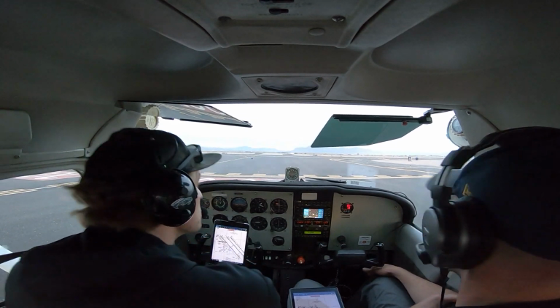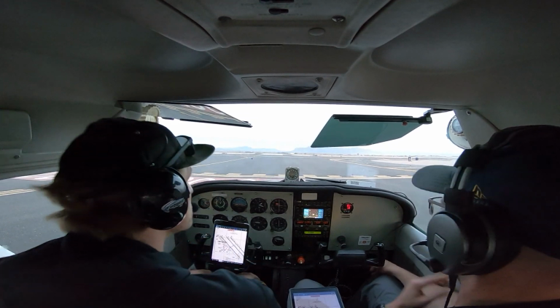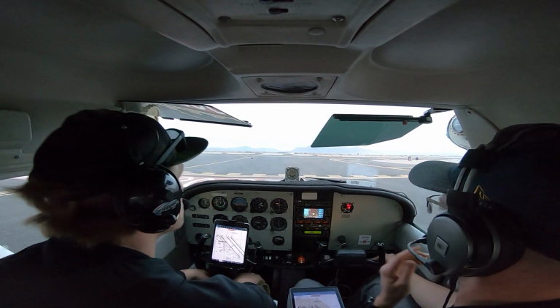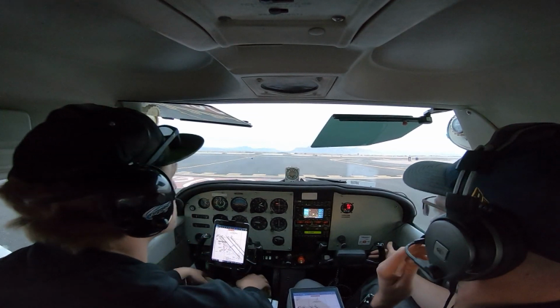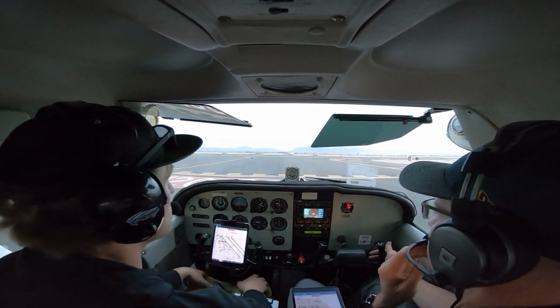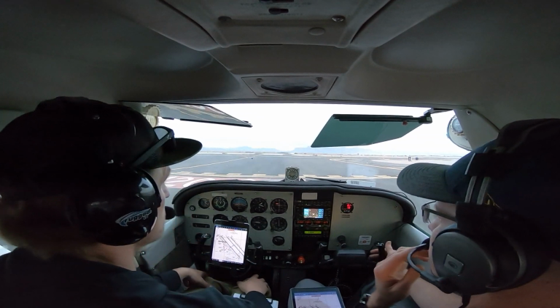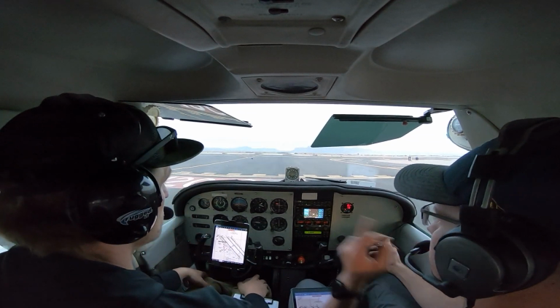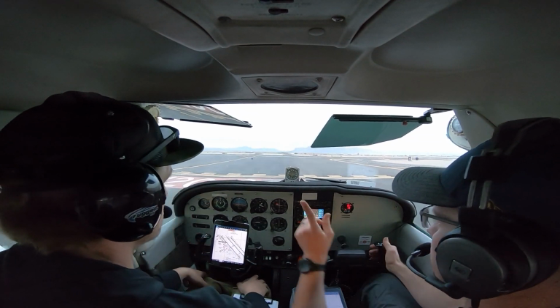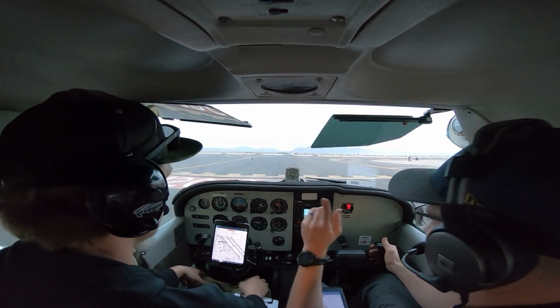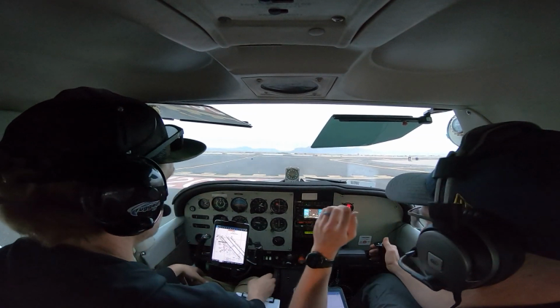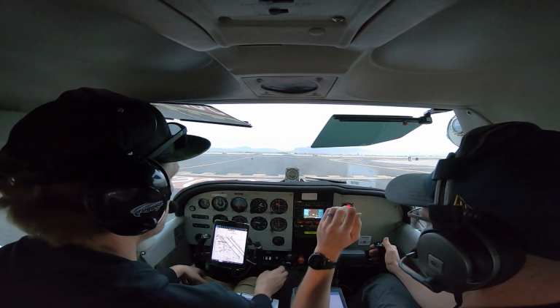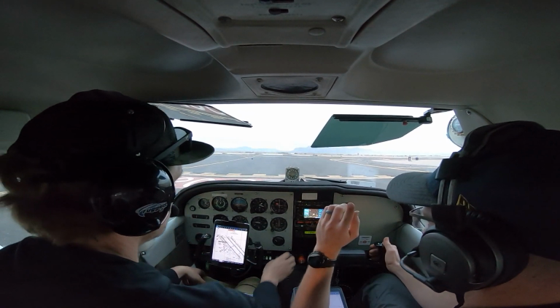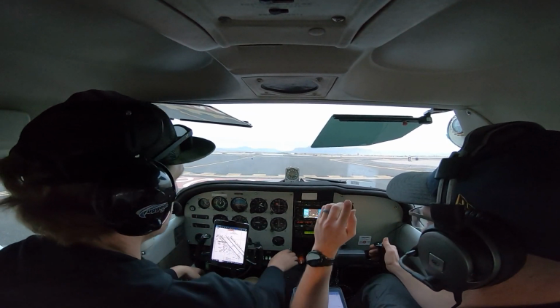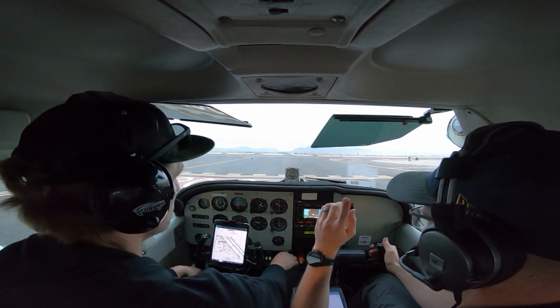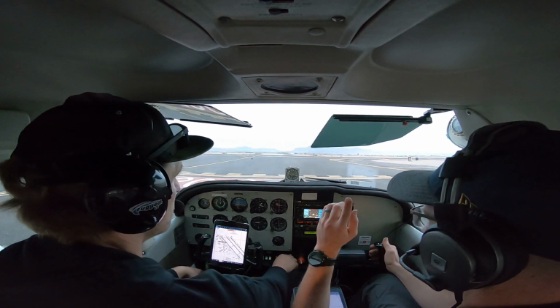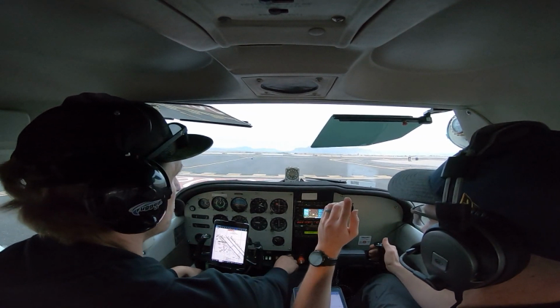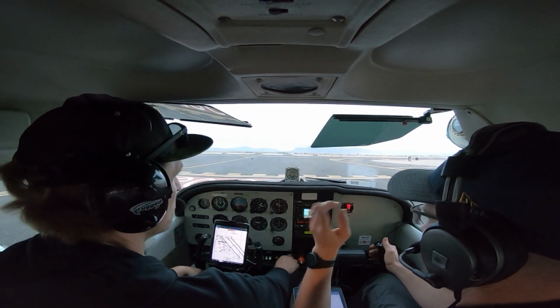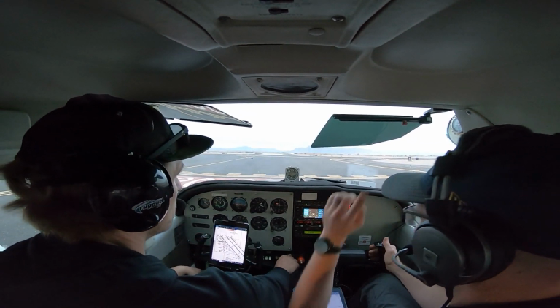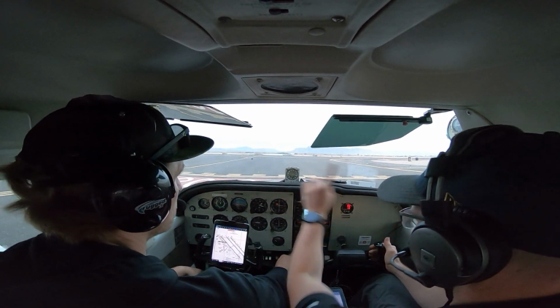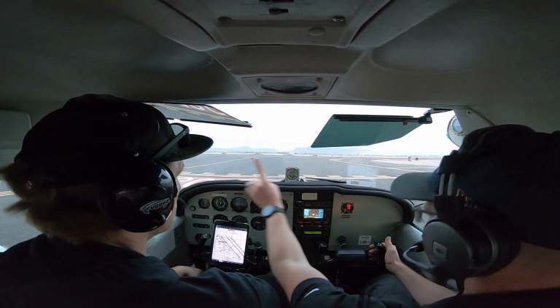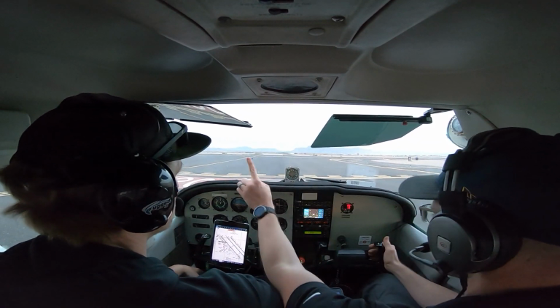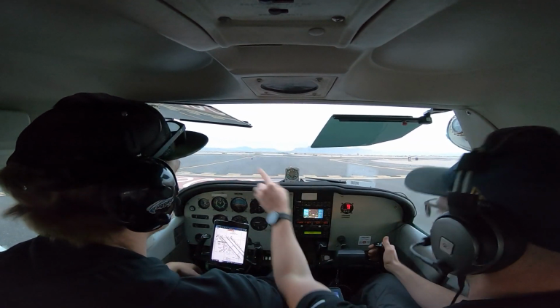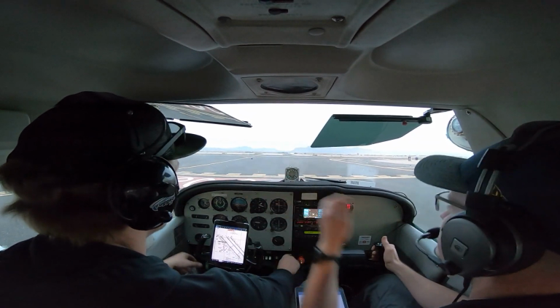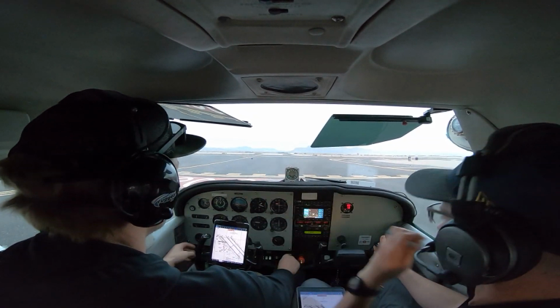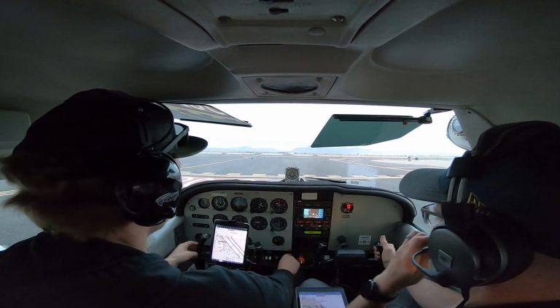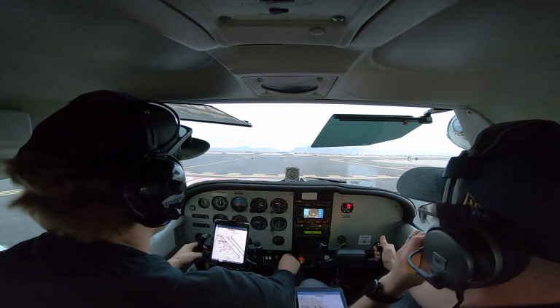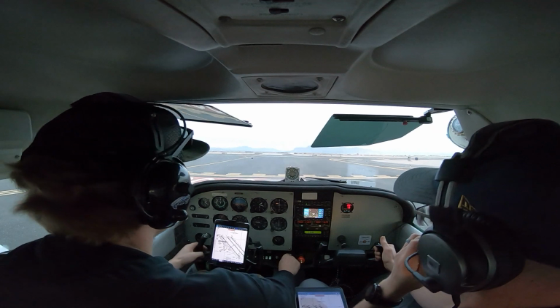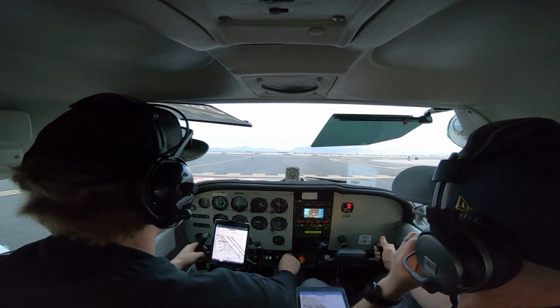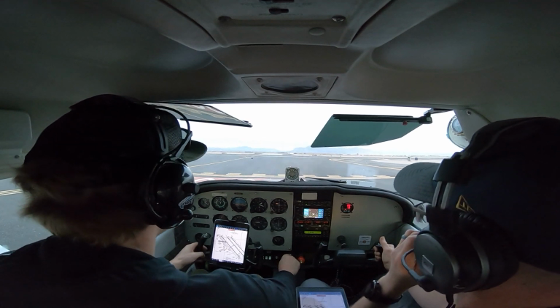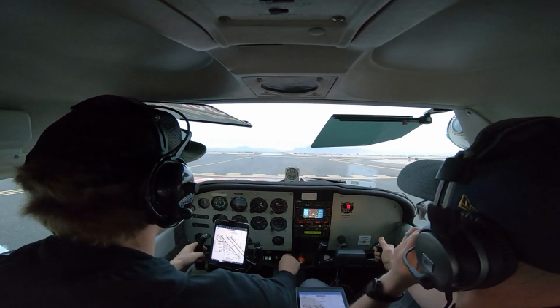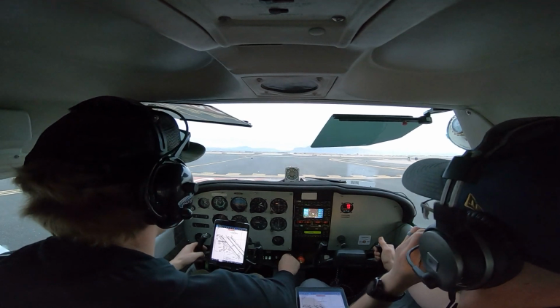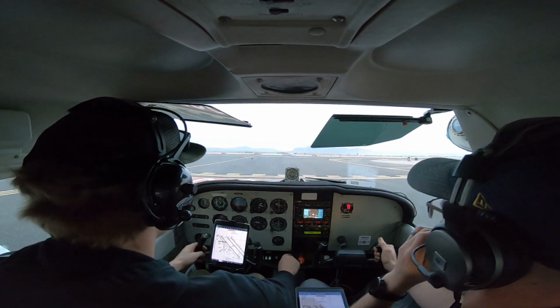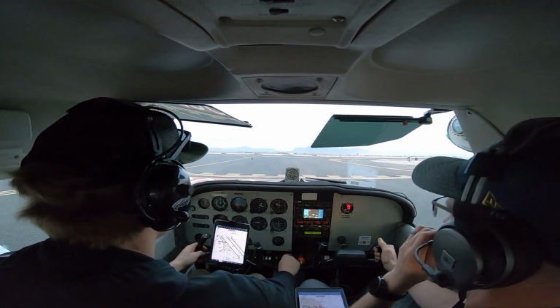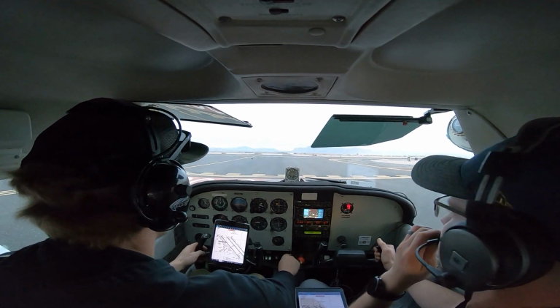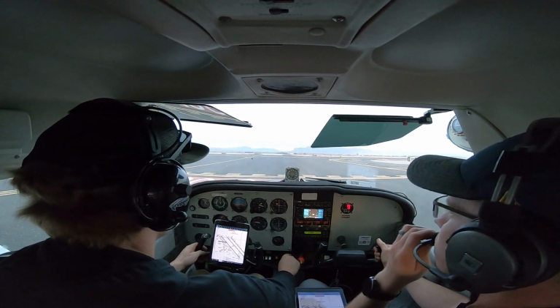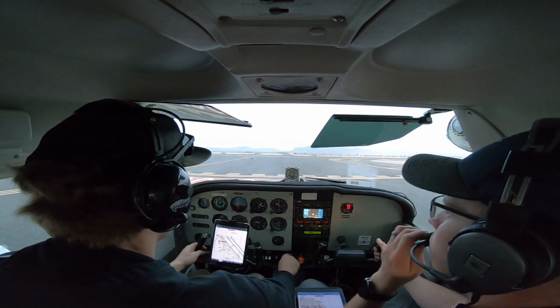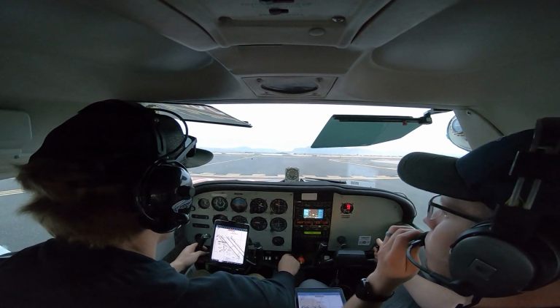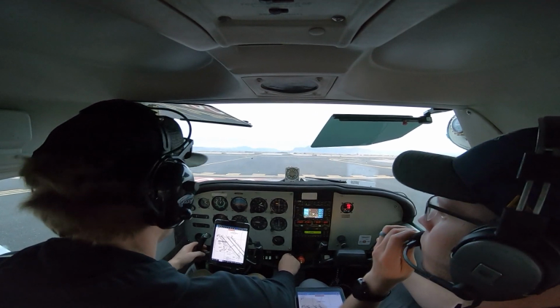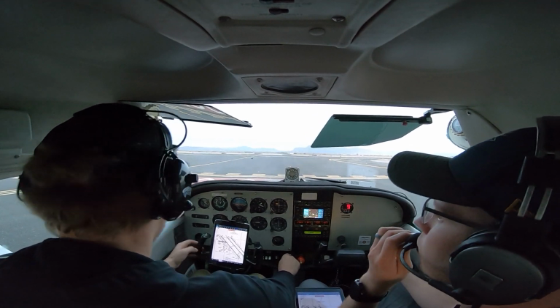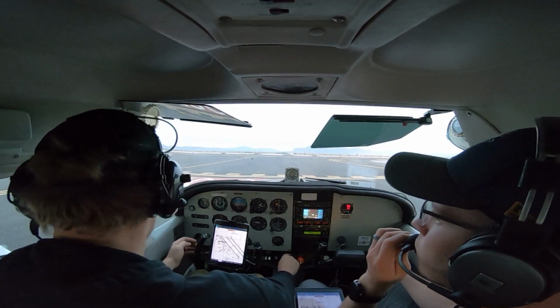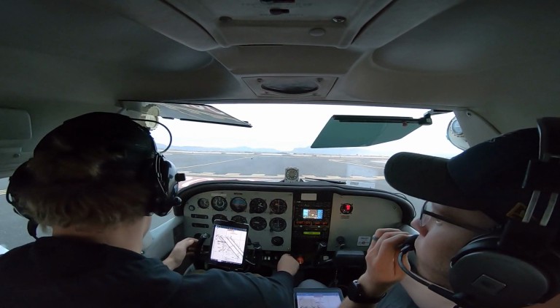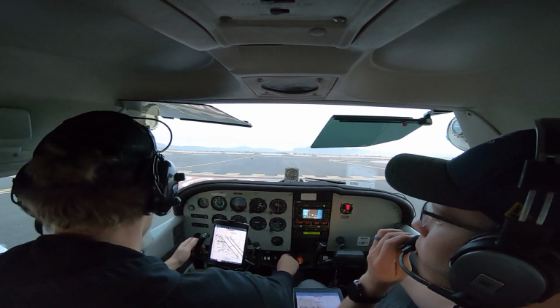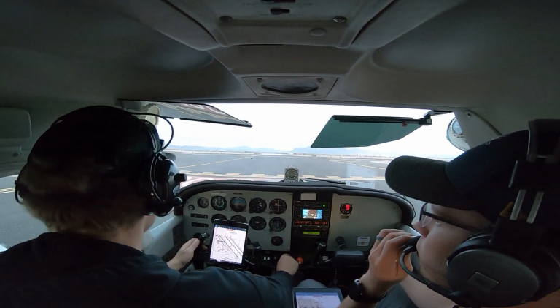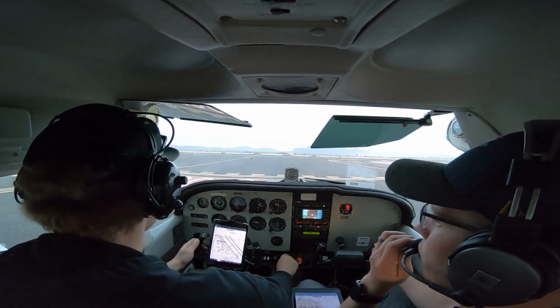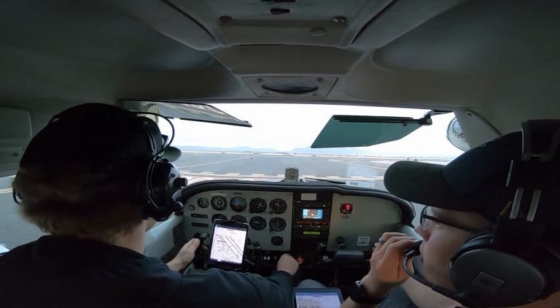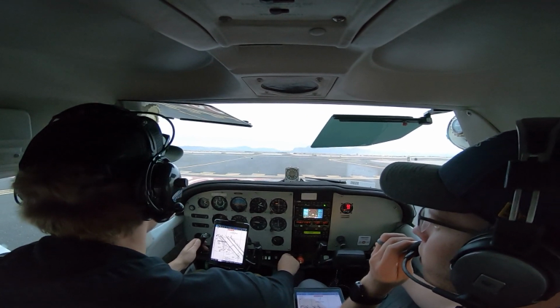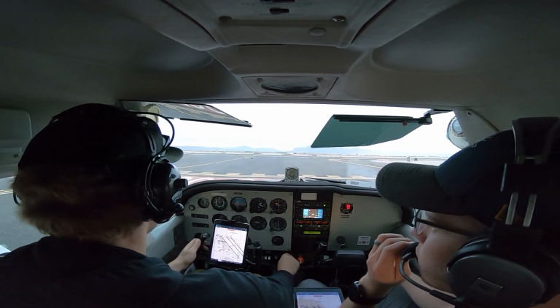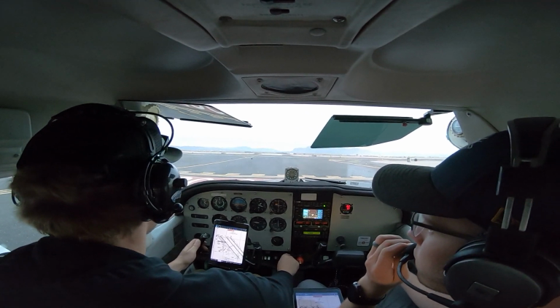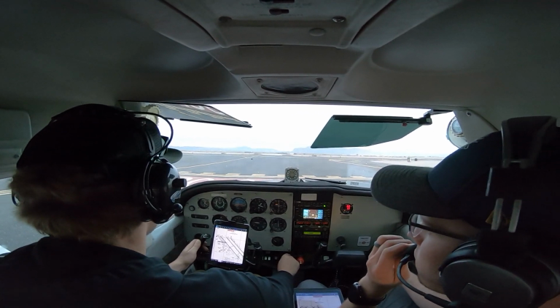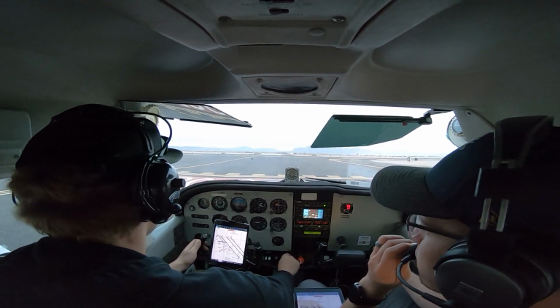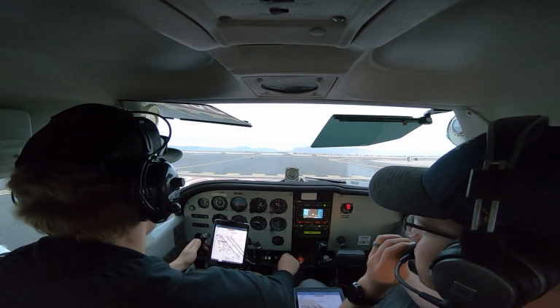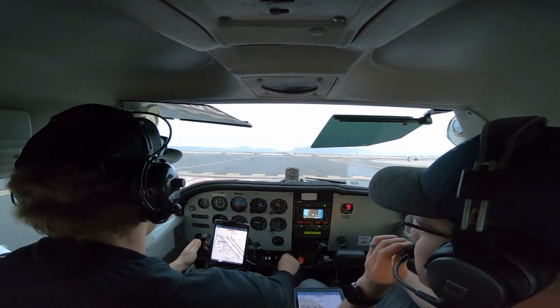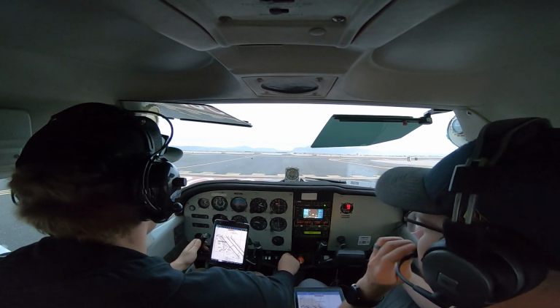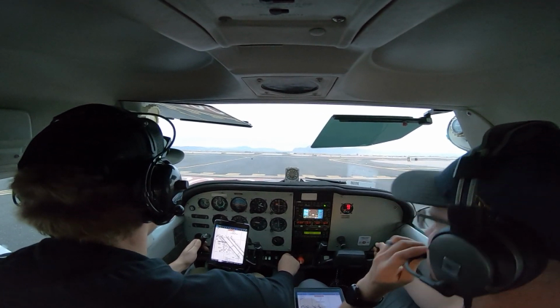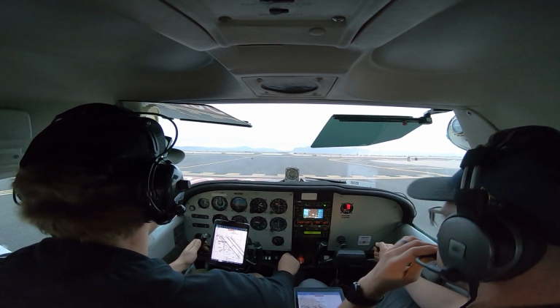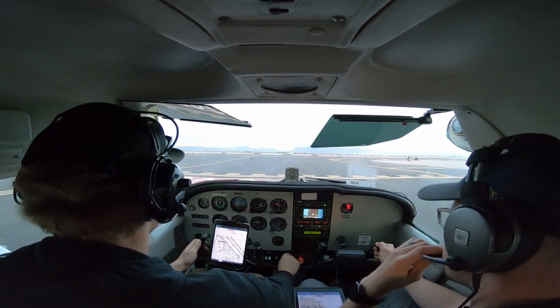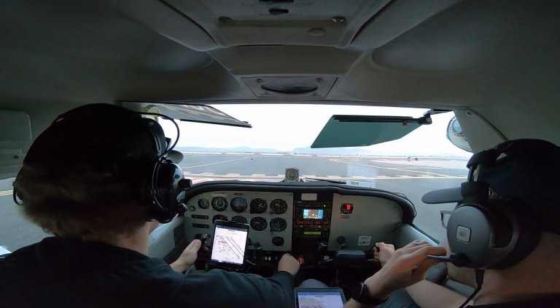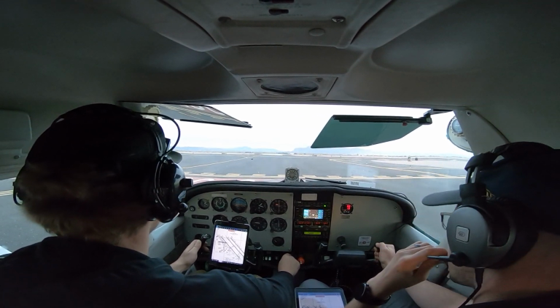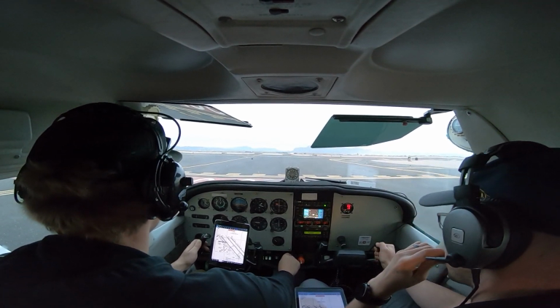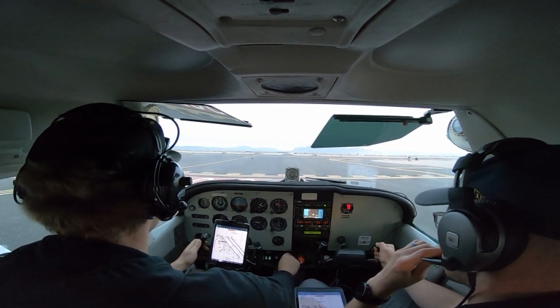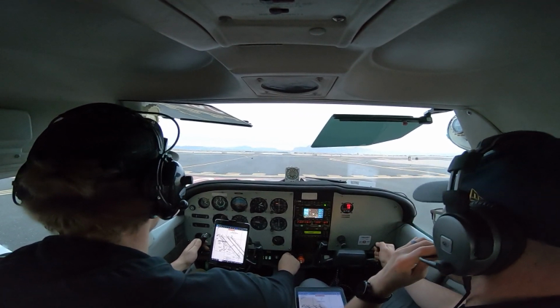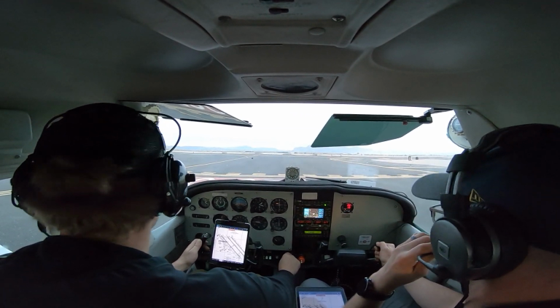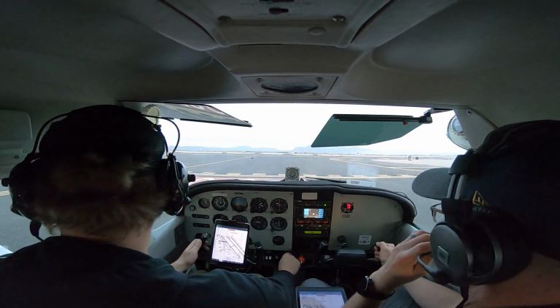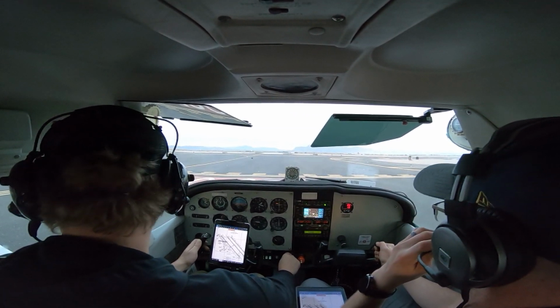Cessna 6513 Delta, fly roadway heading, right 30, center at Kilo, cleared for takeoff. Roadway heading, 30 center, clear for takeoff, 6513 Delta.